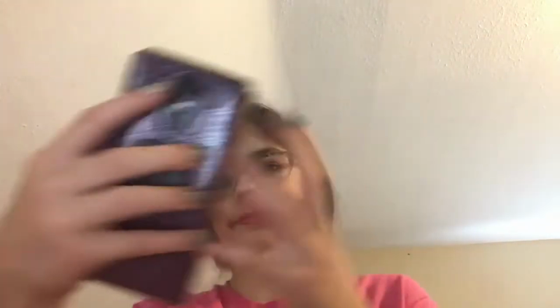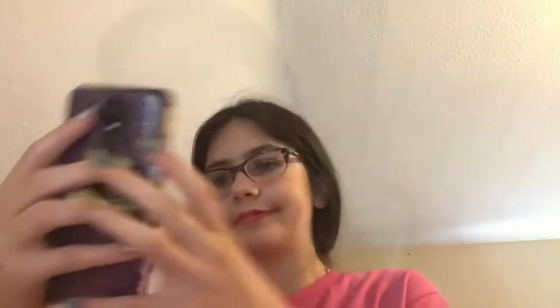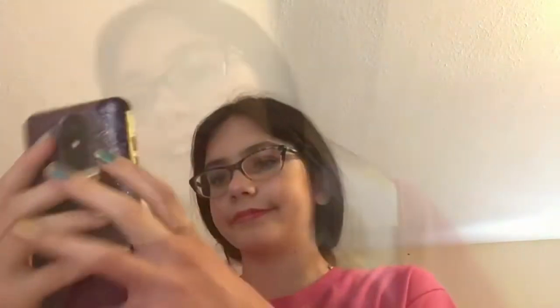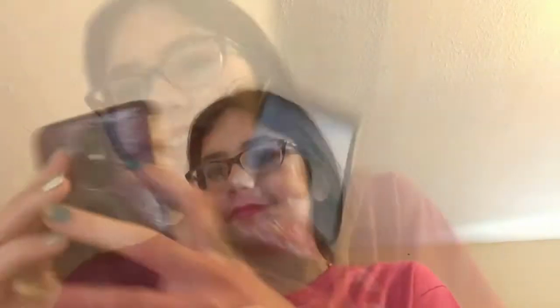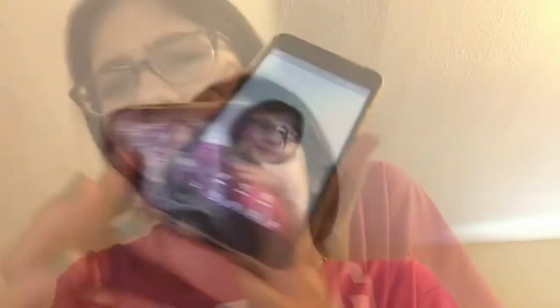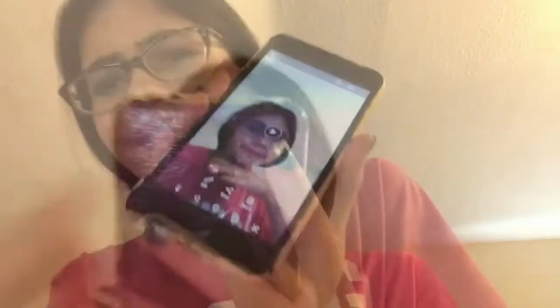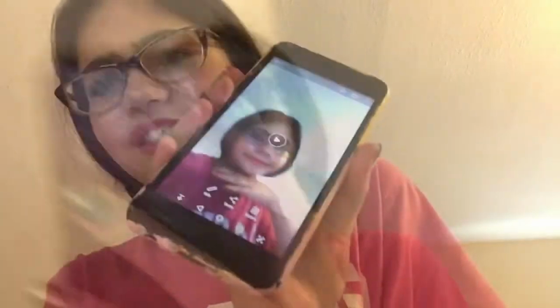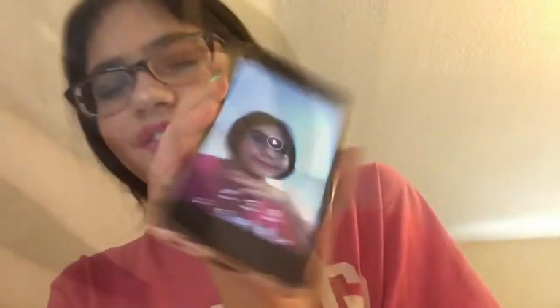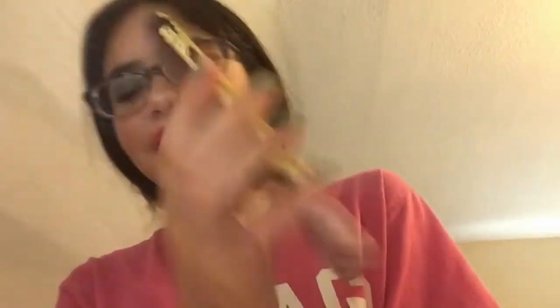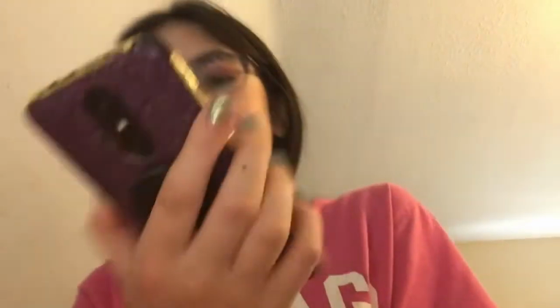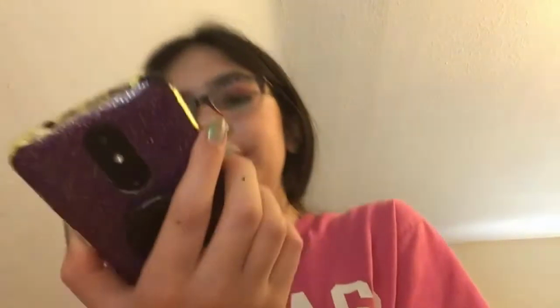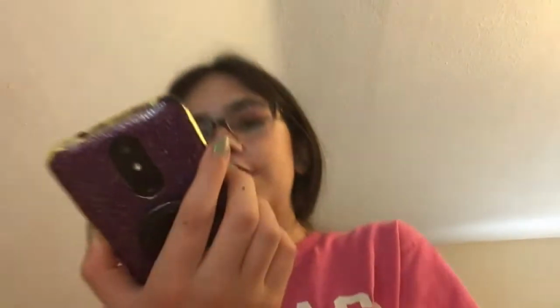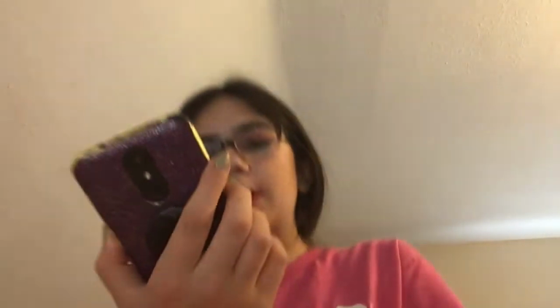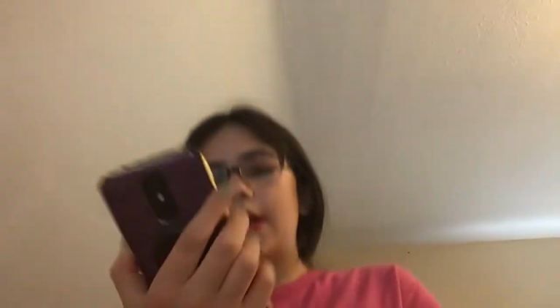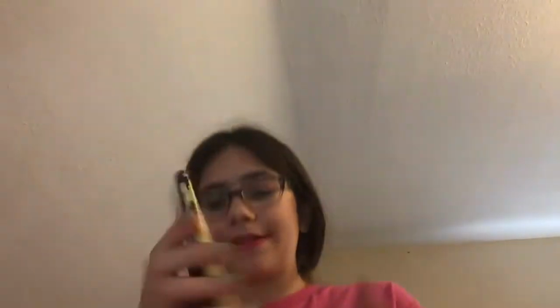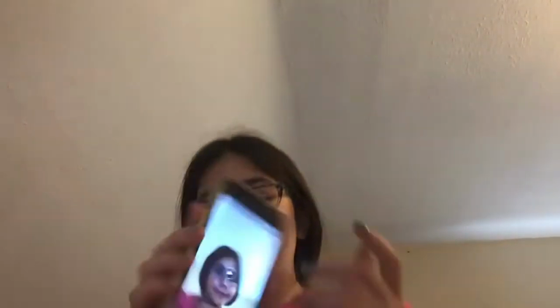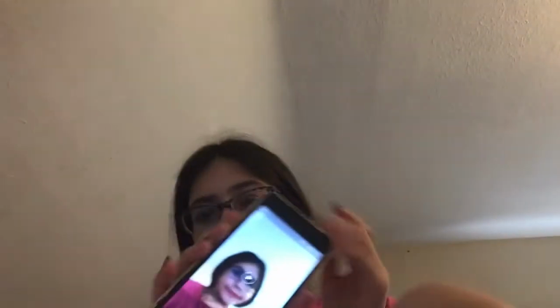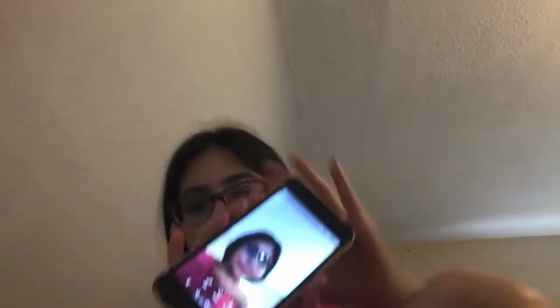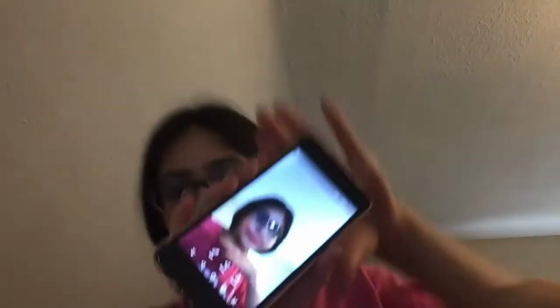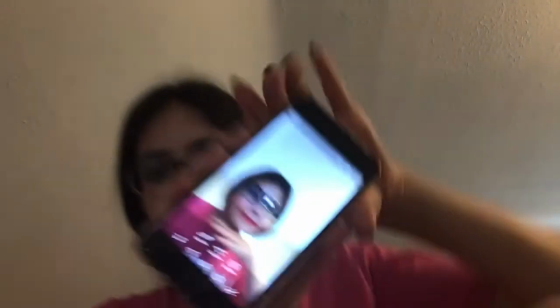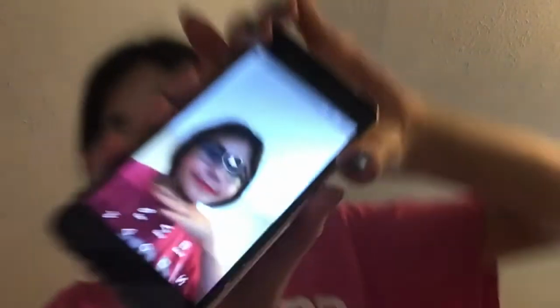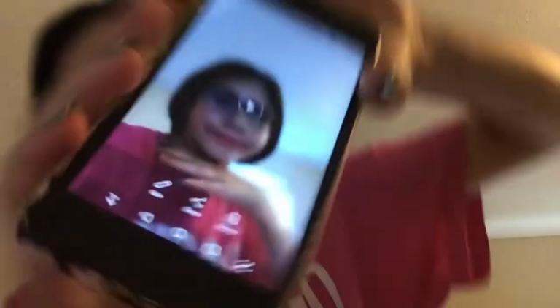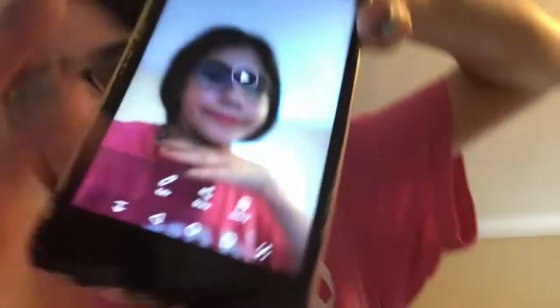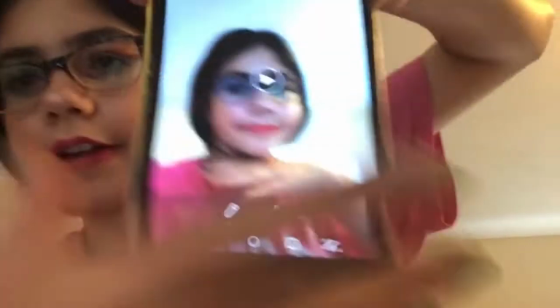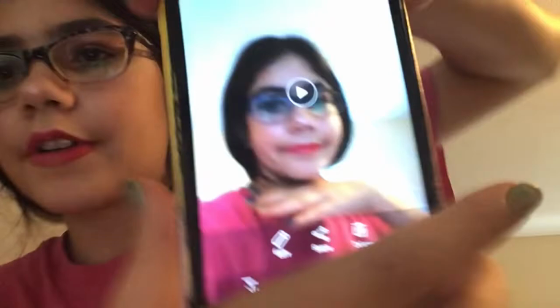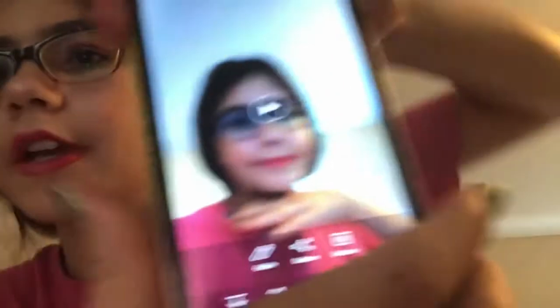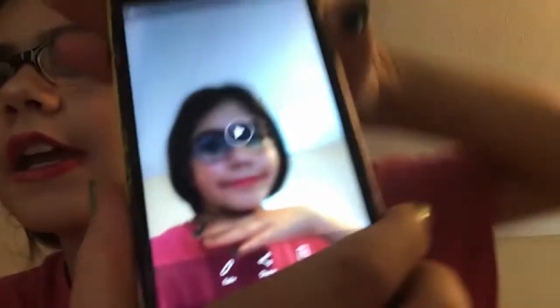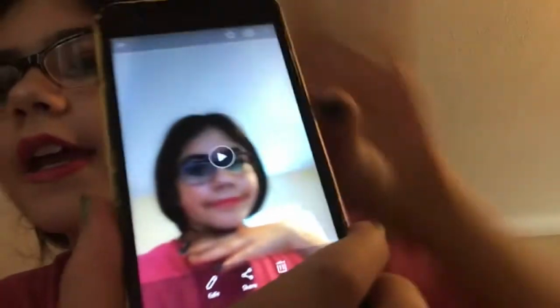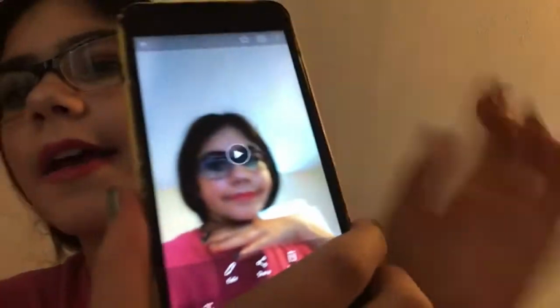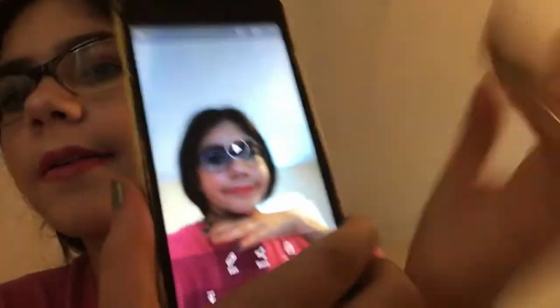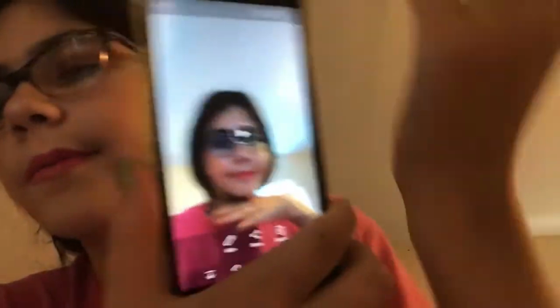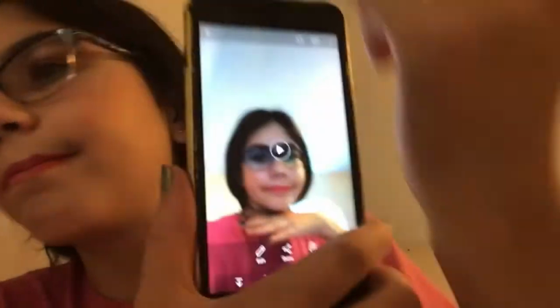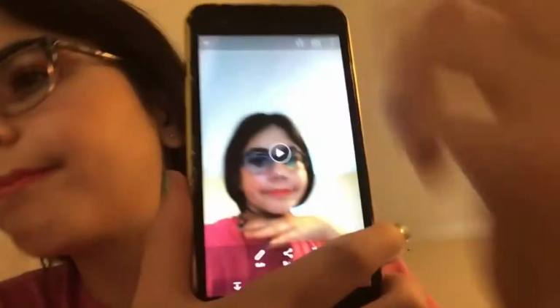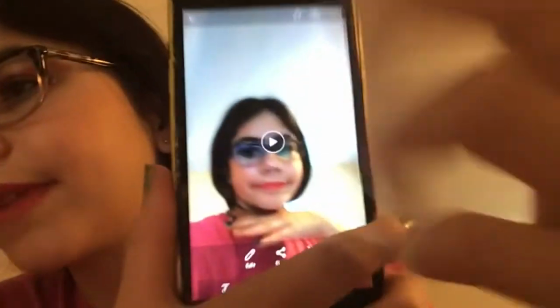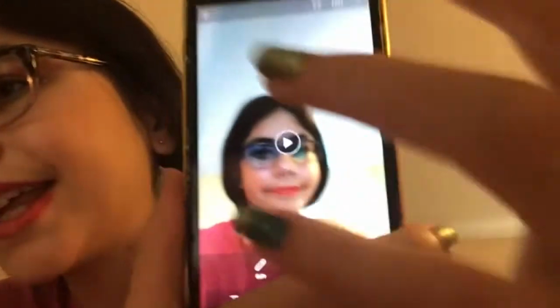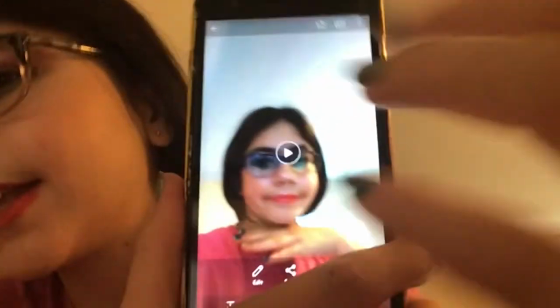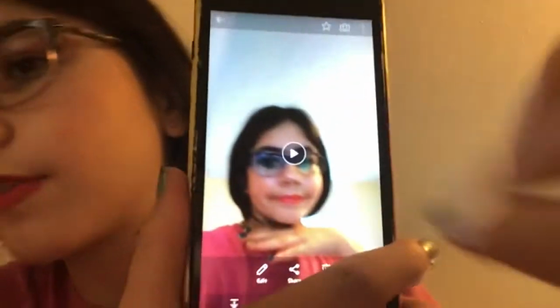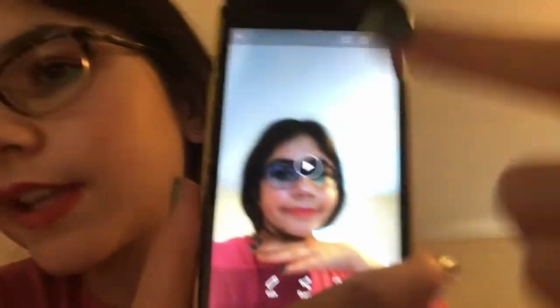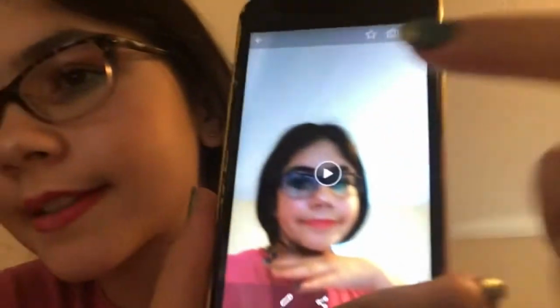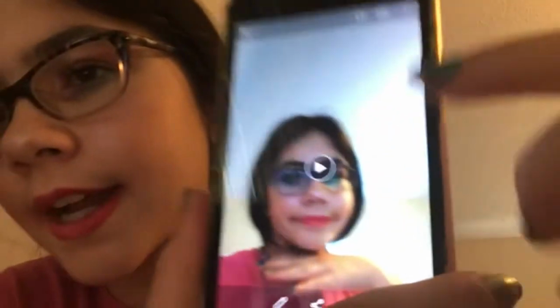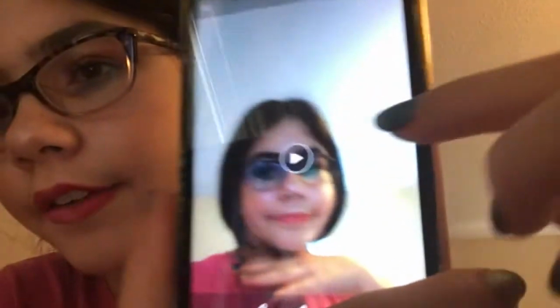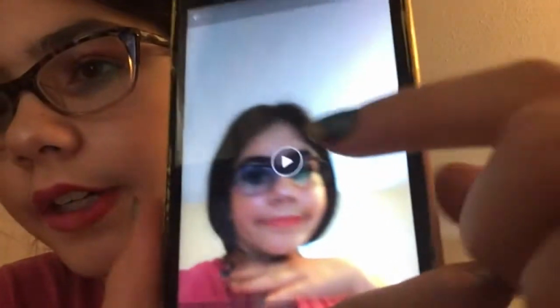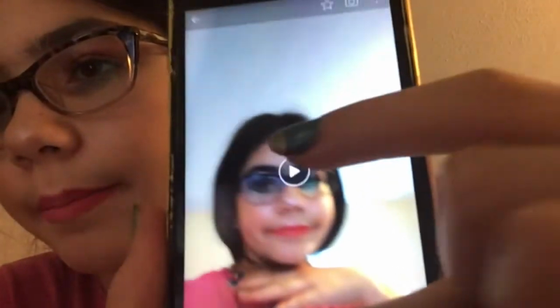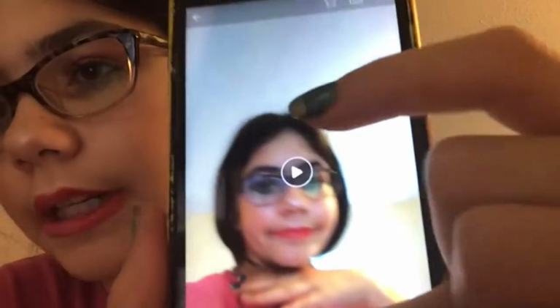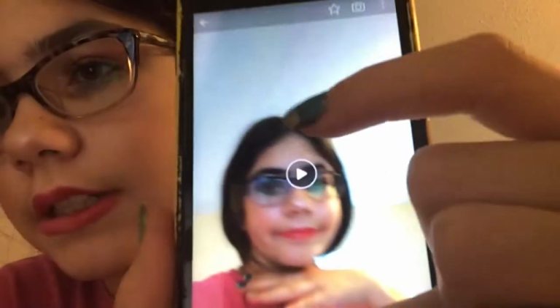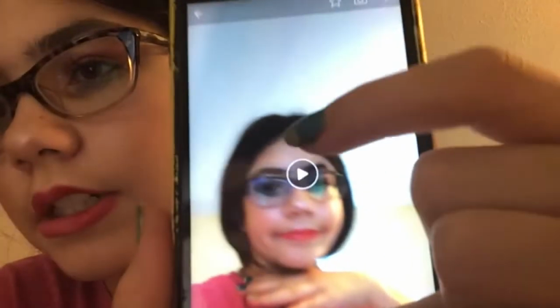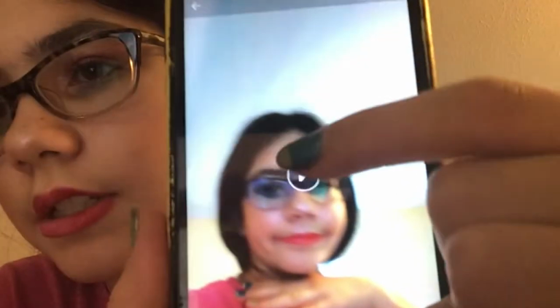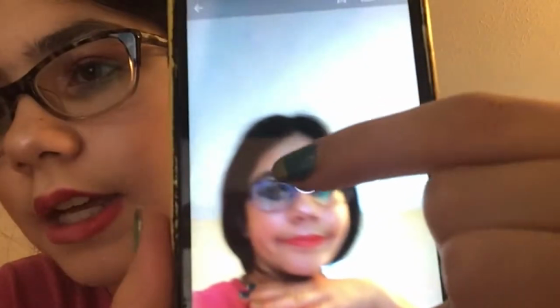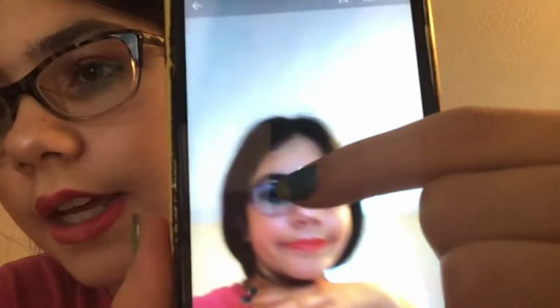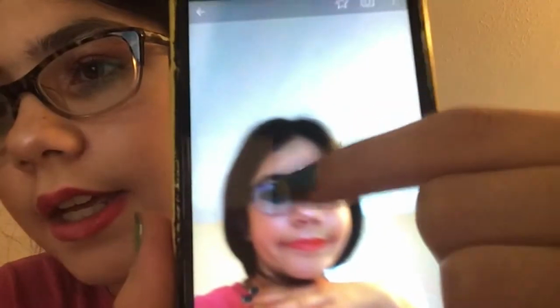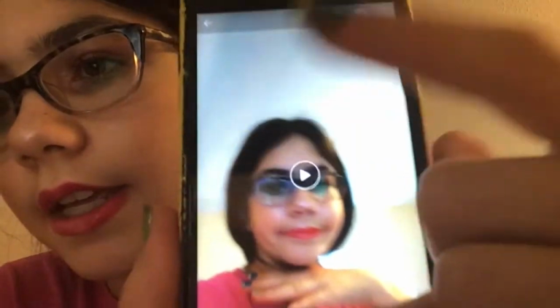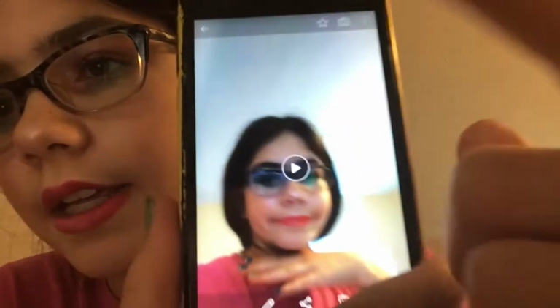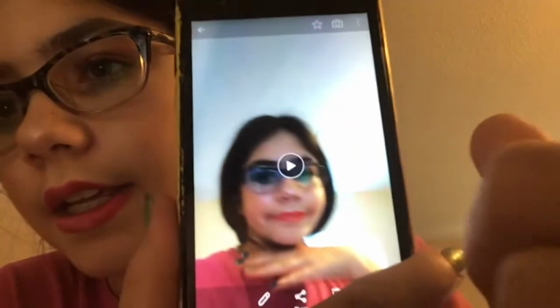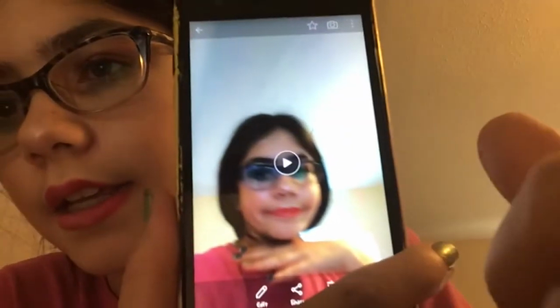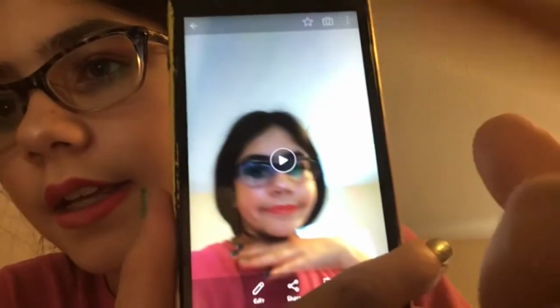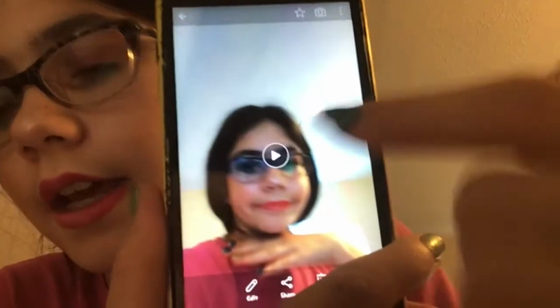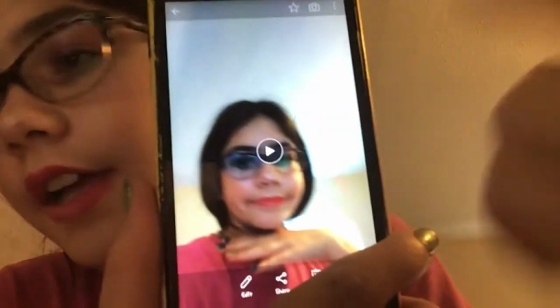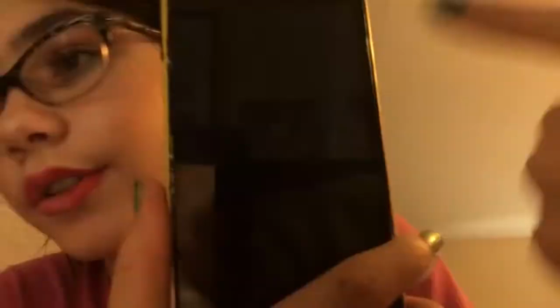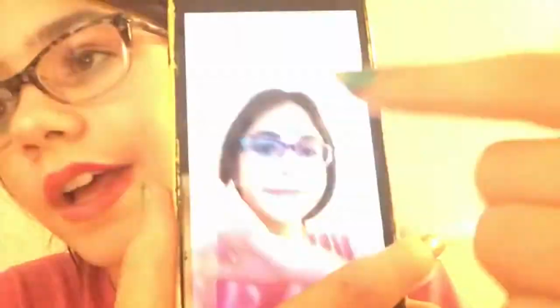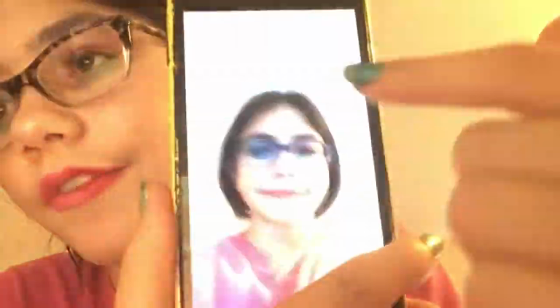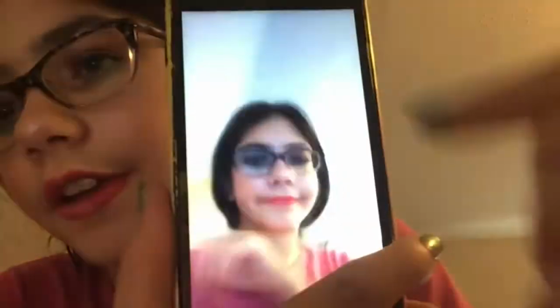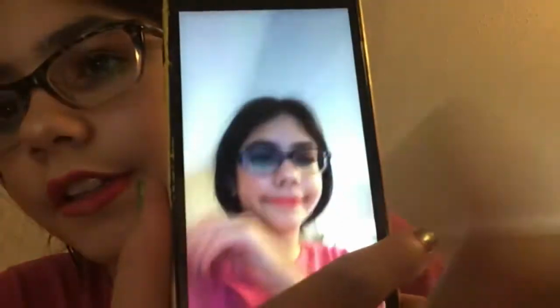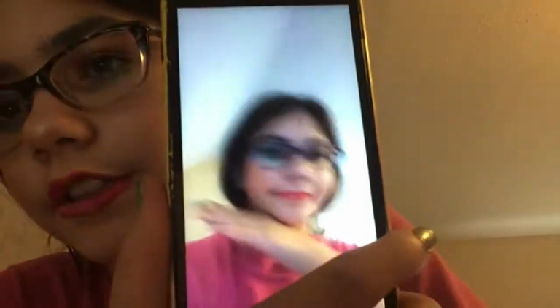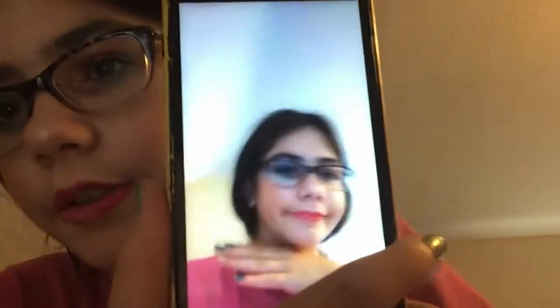So here's the footage. It is kind of good, but it's just not quite there.